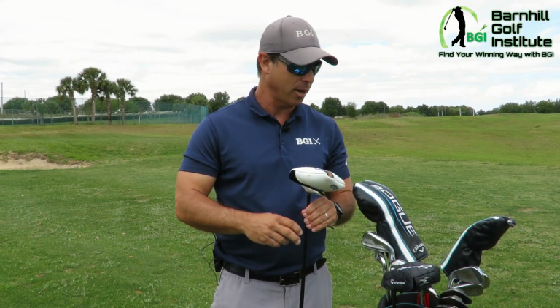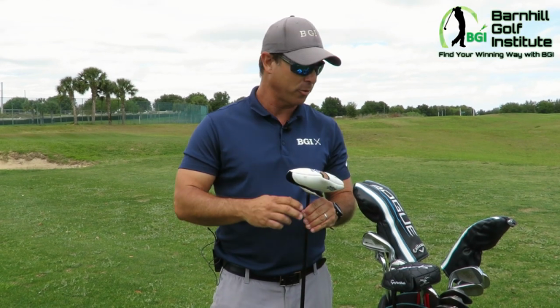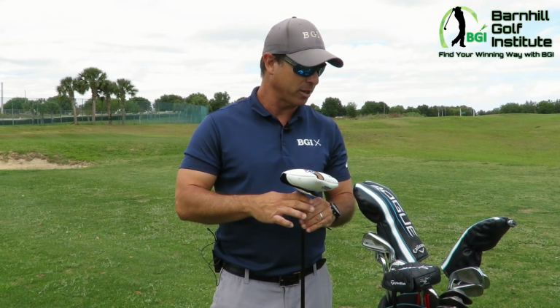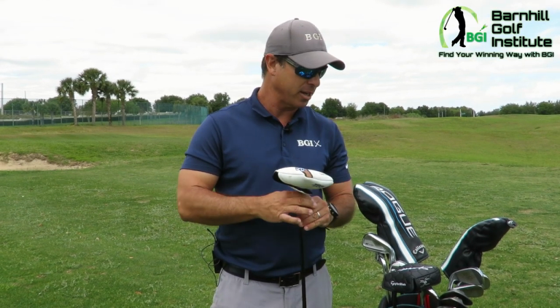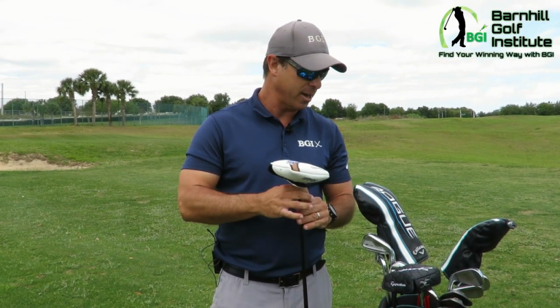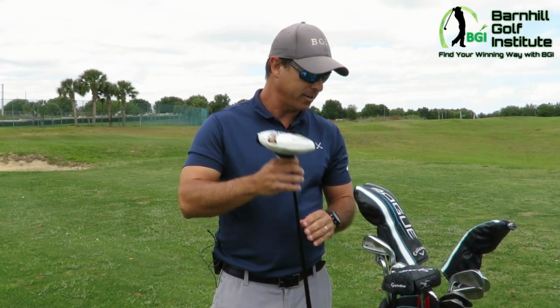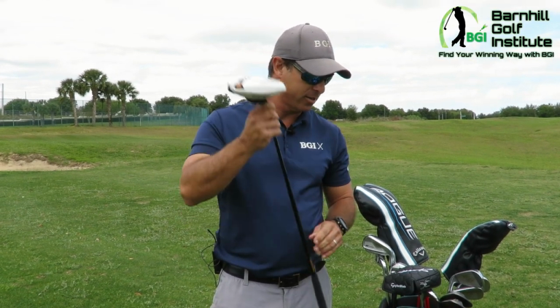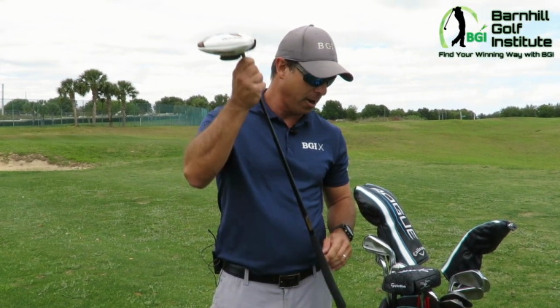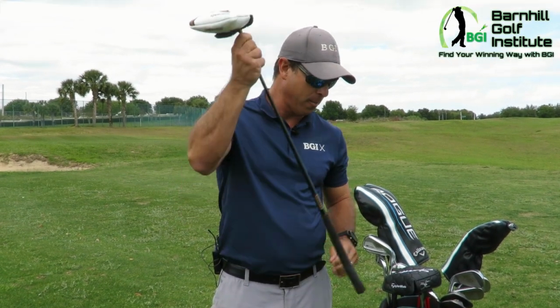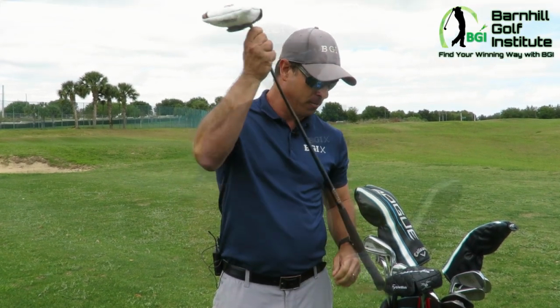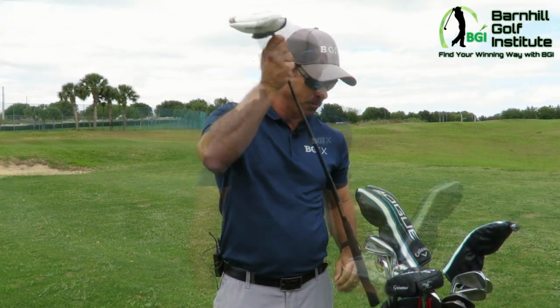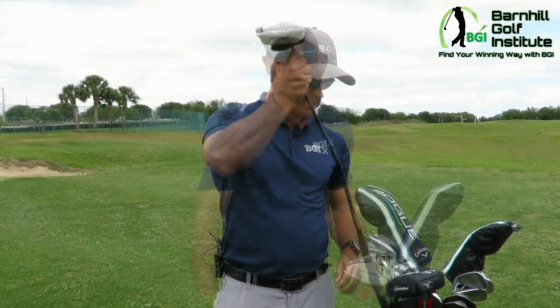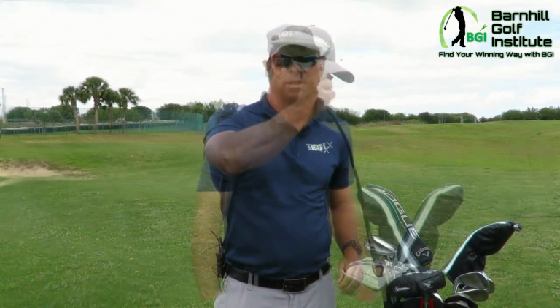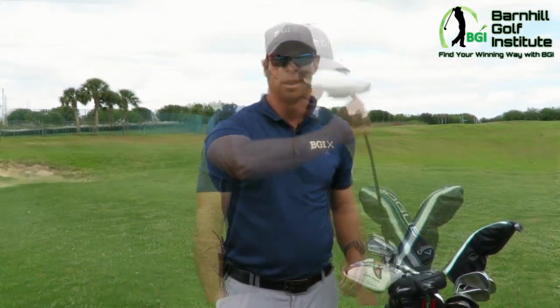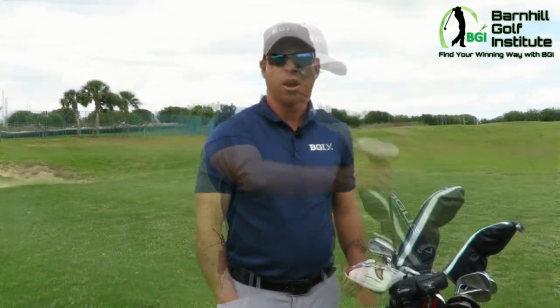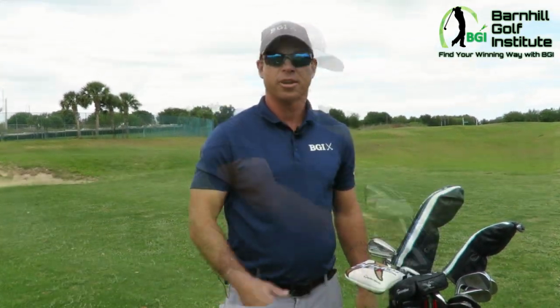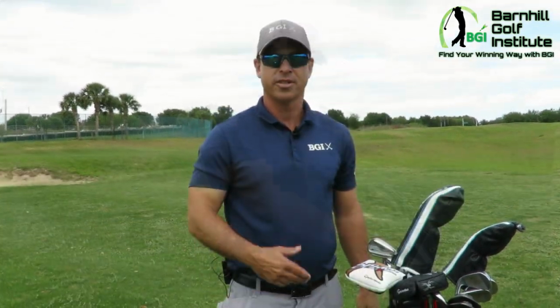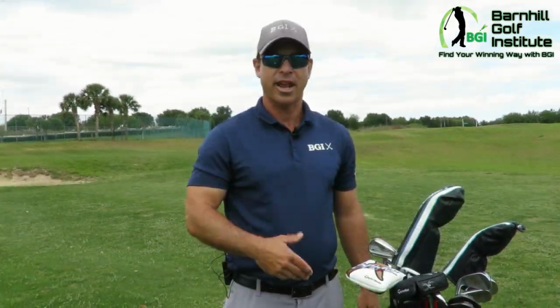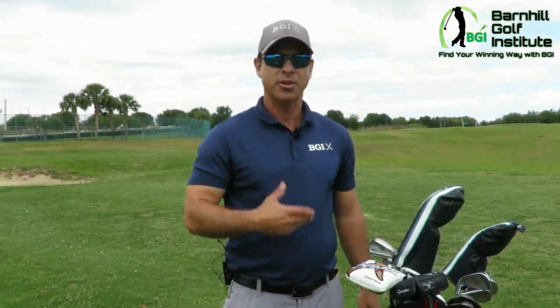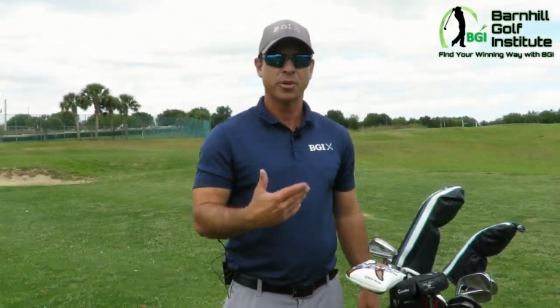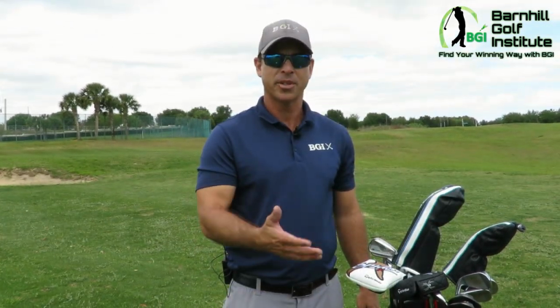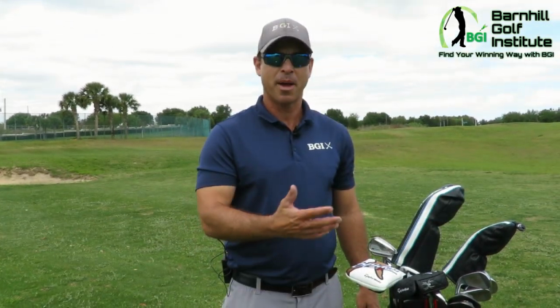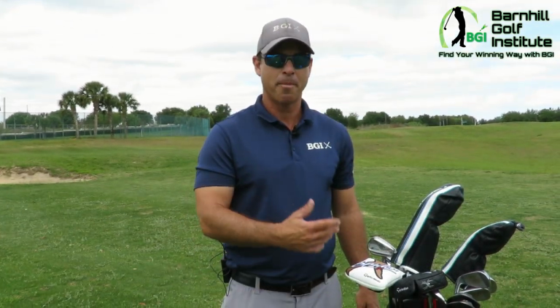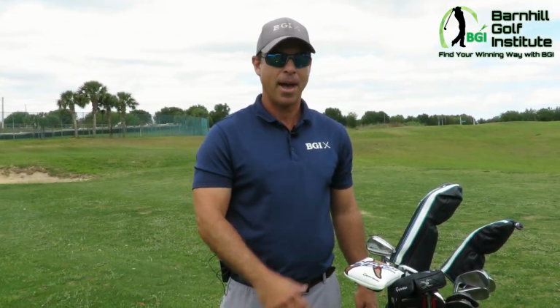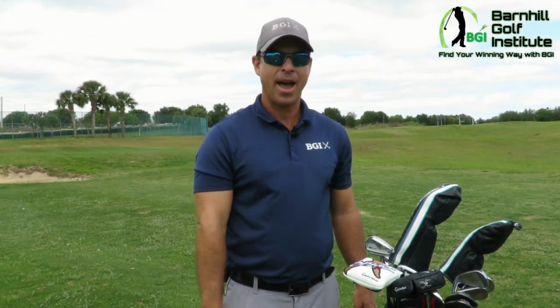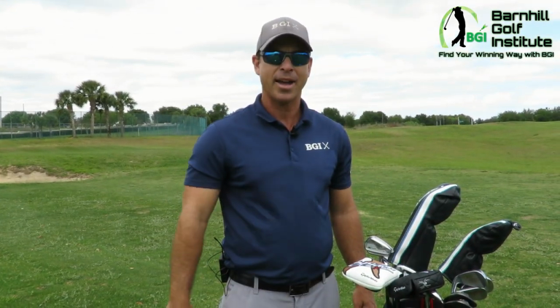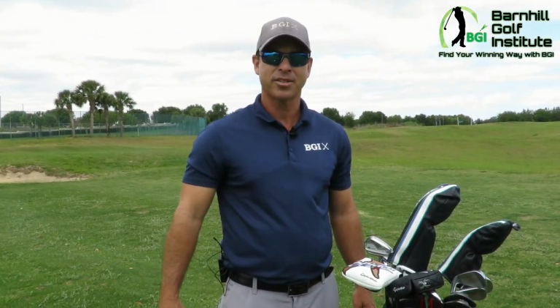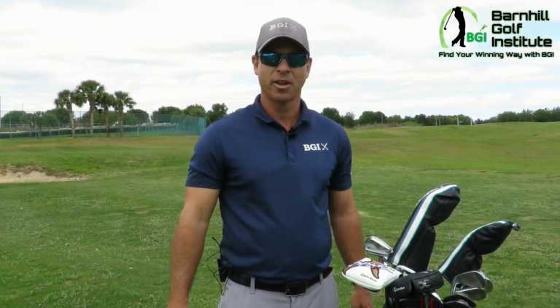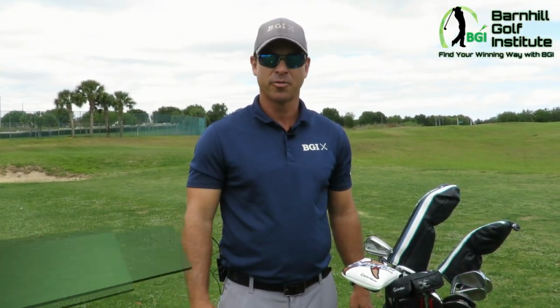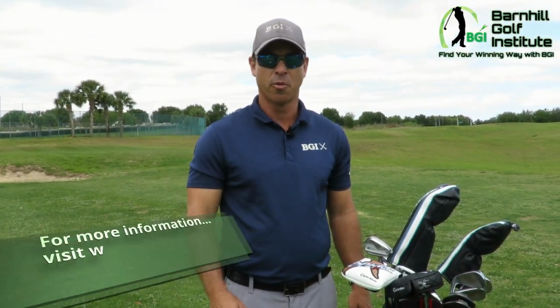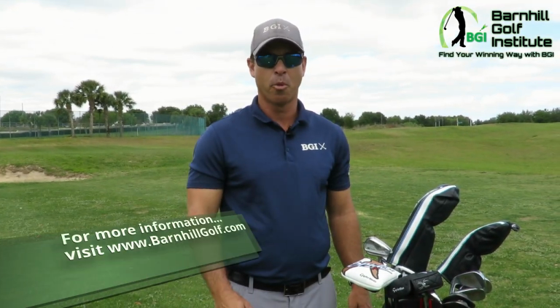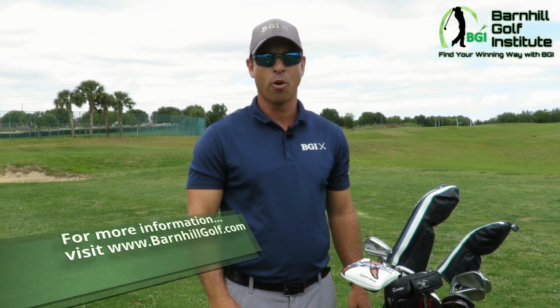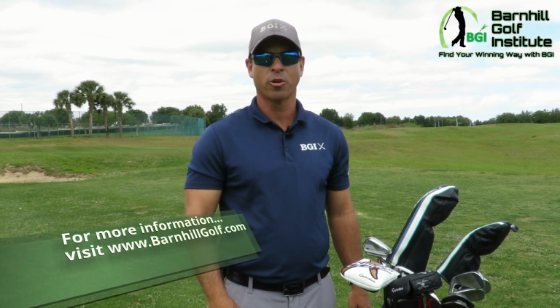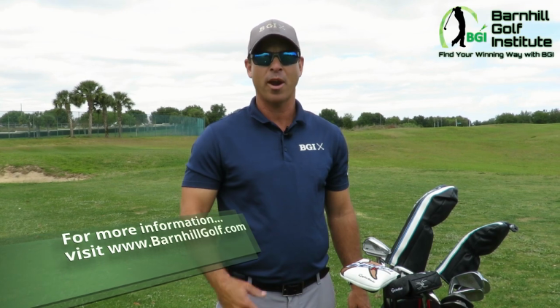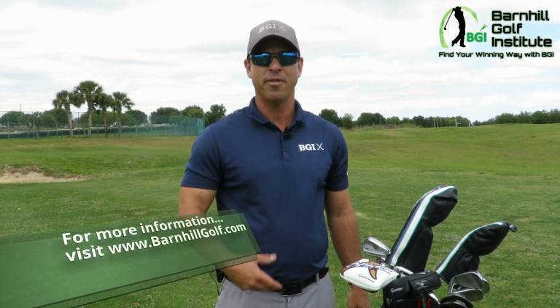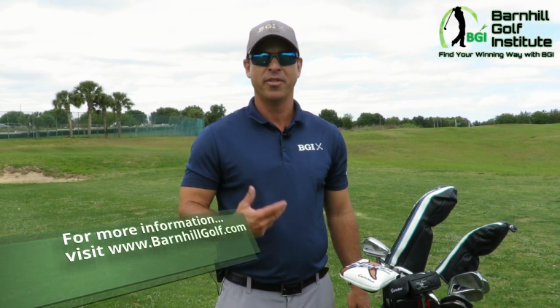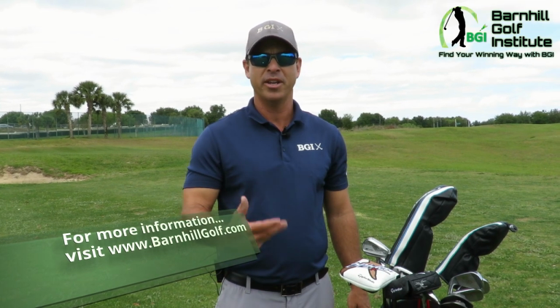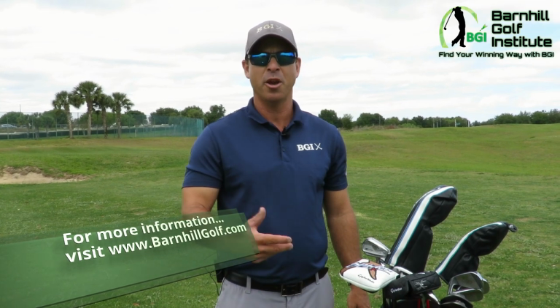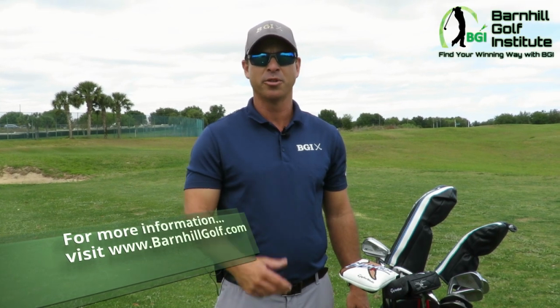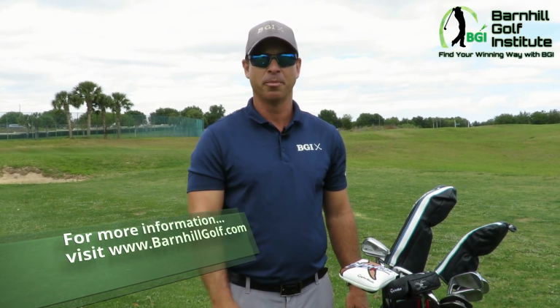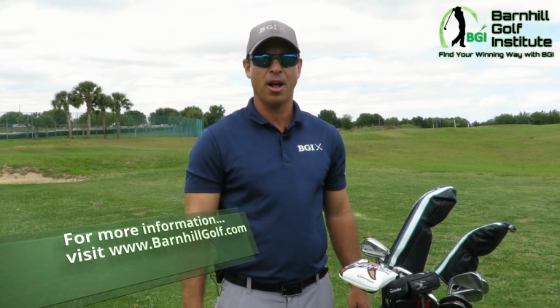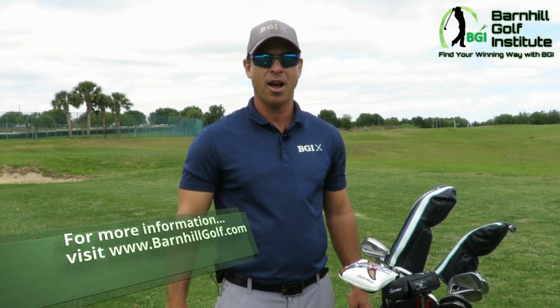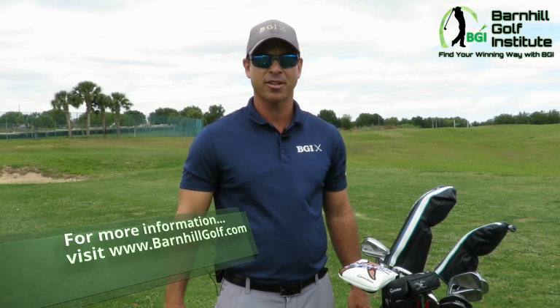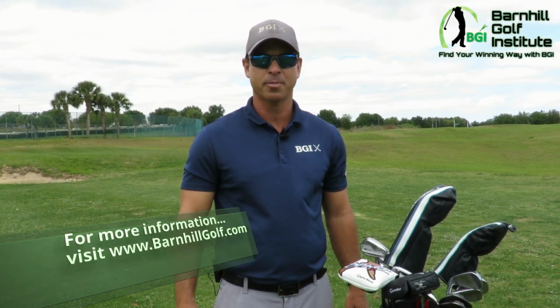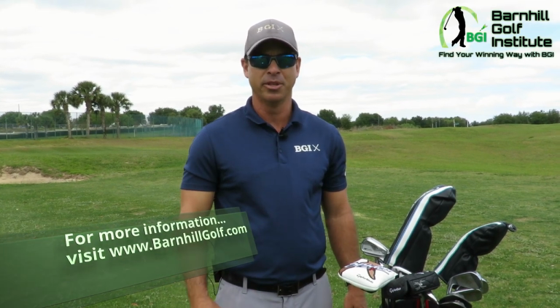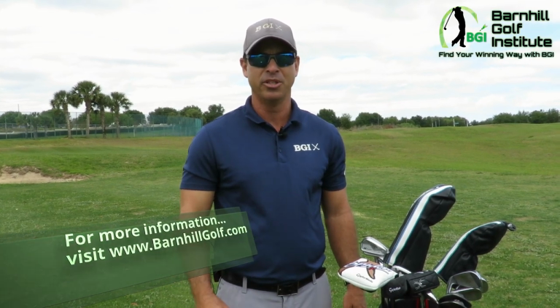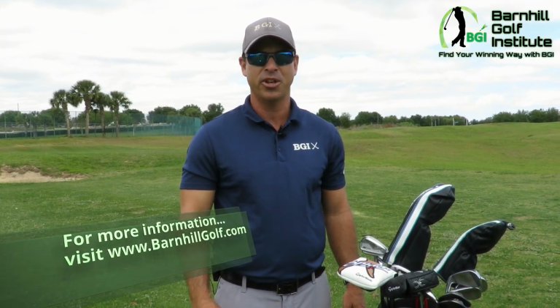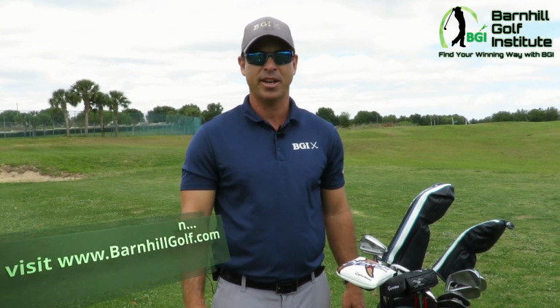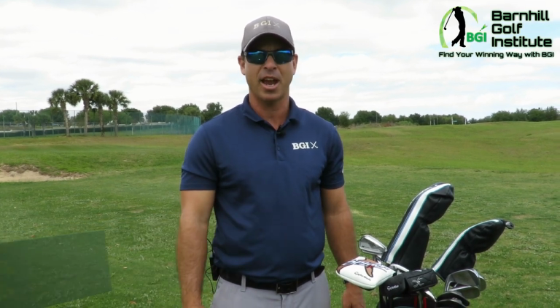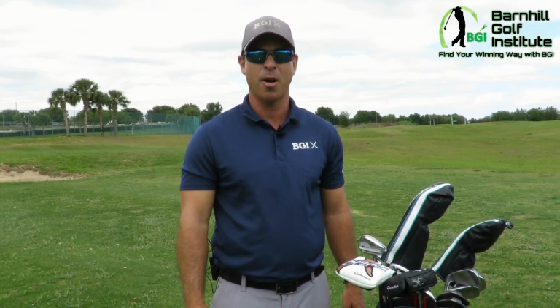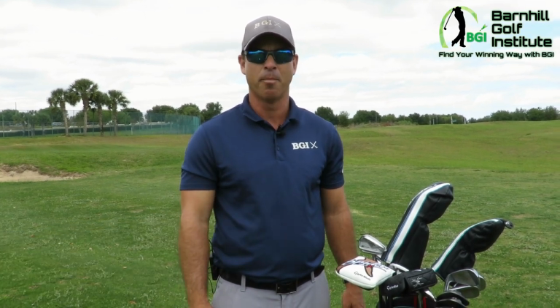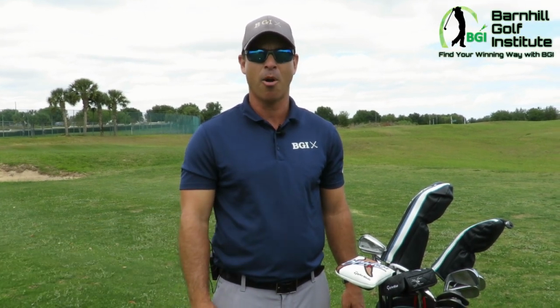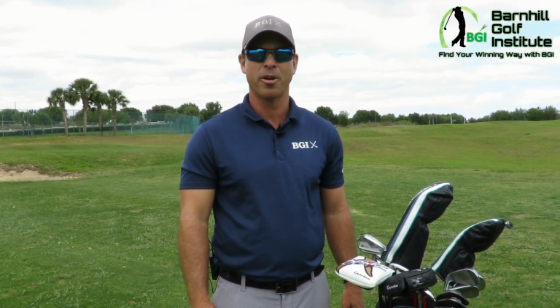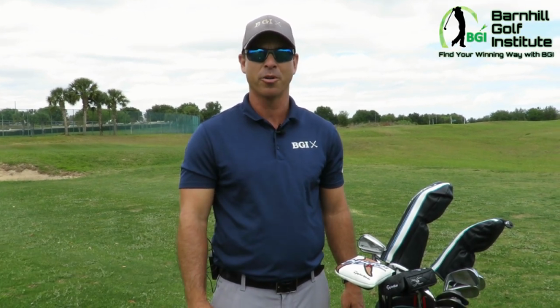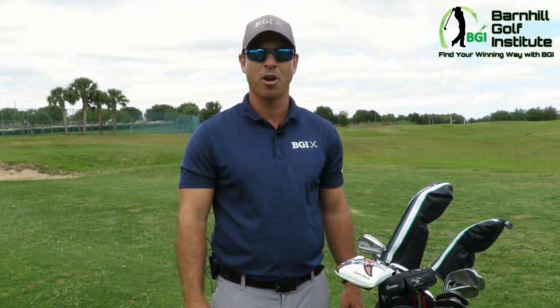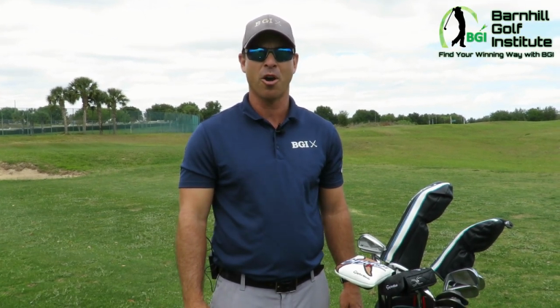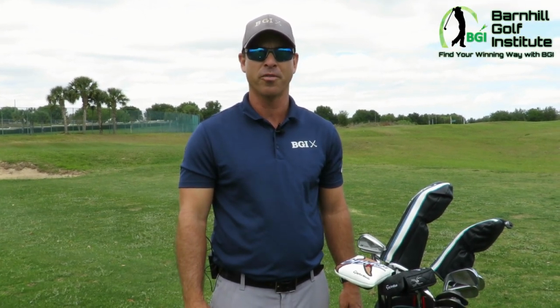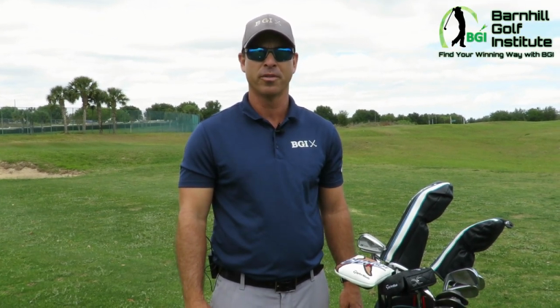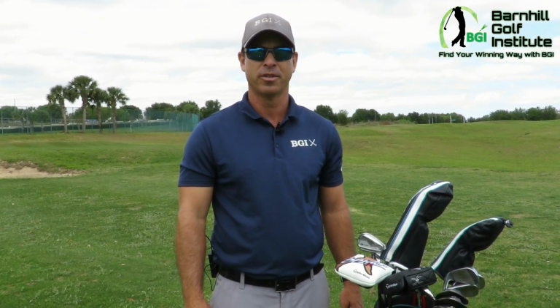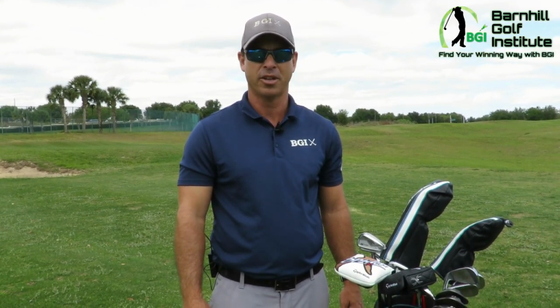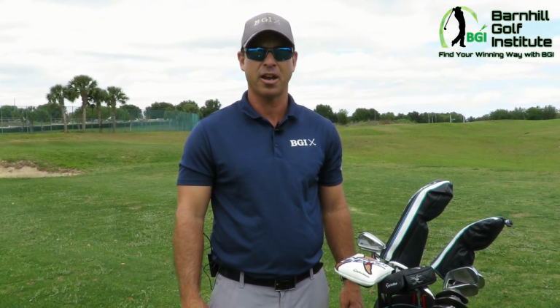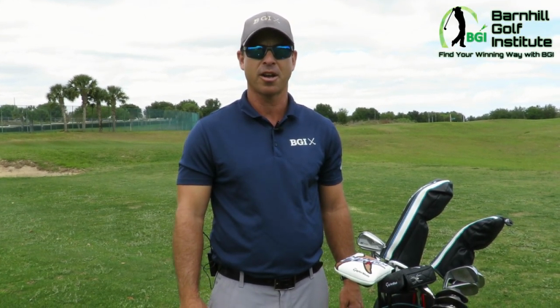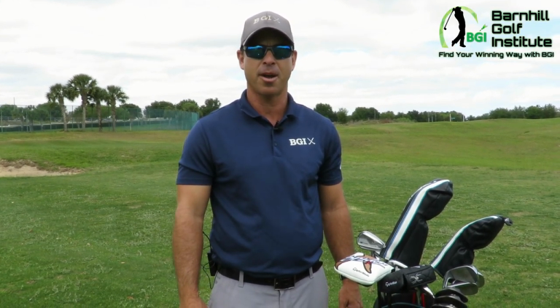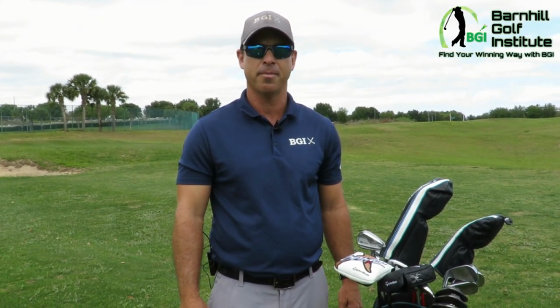I am going to make a decision in the next week on which one I'm going to get. That's what's in my bag! For more great videos and blogs, please check out barnhillgolf.com.